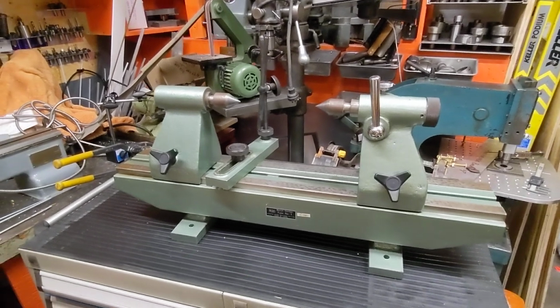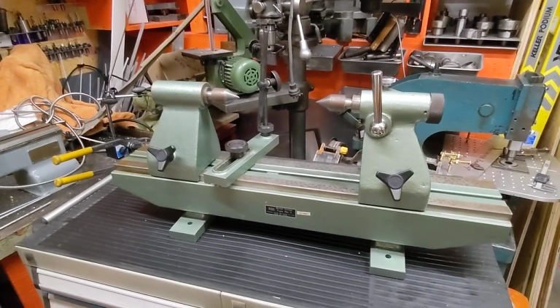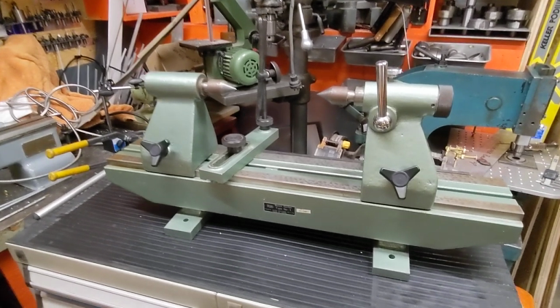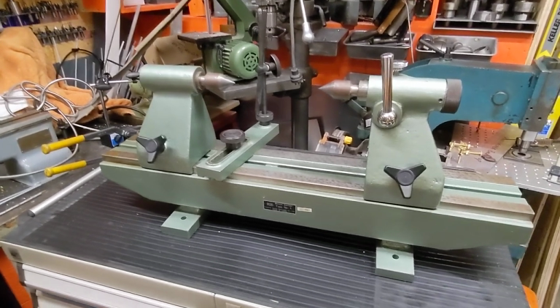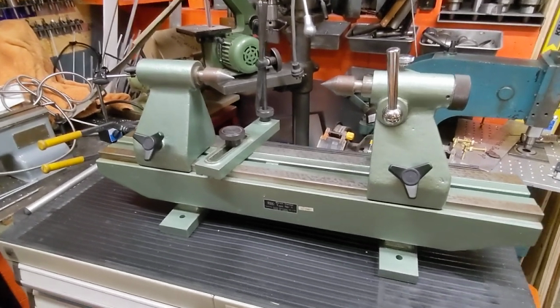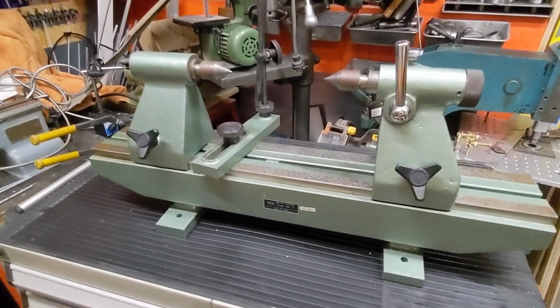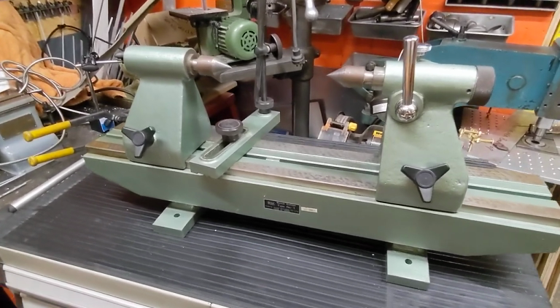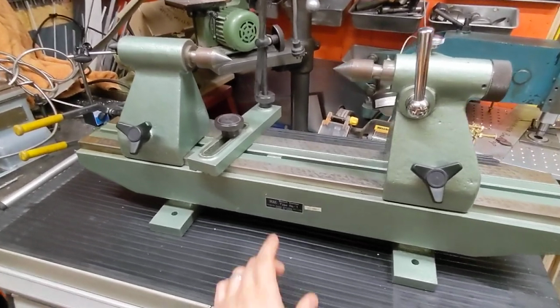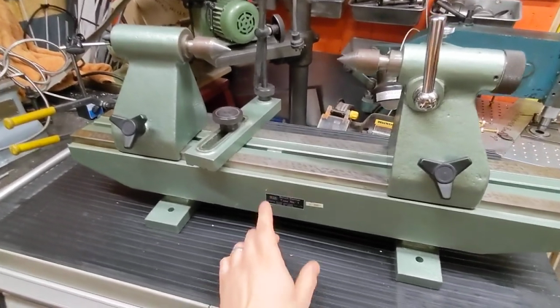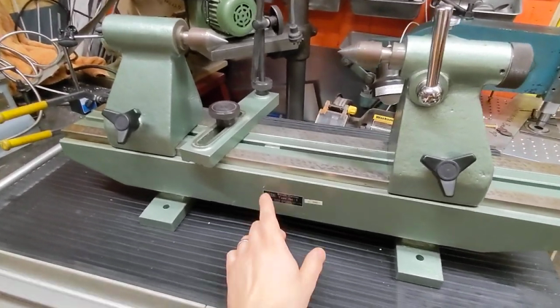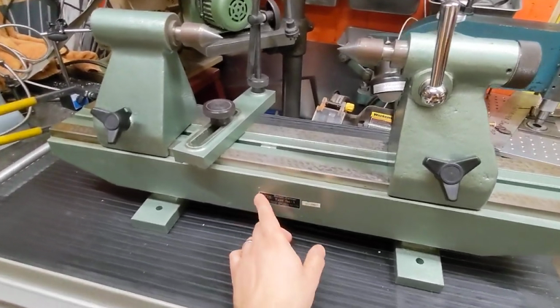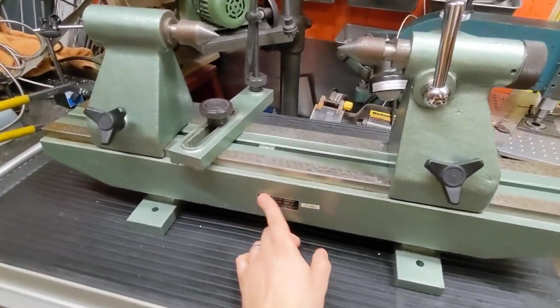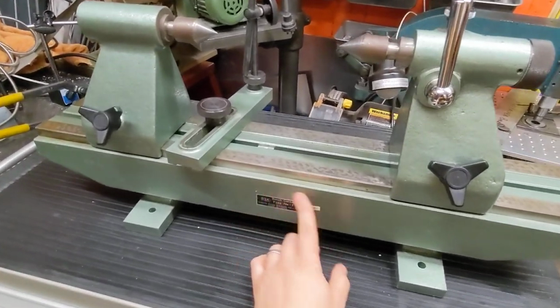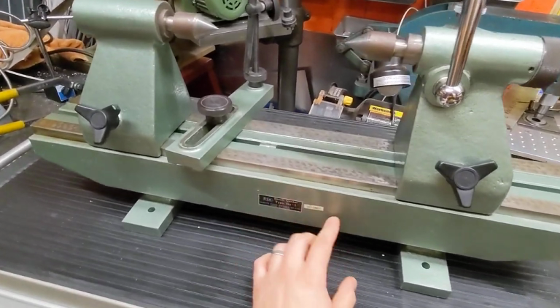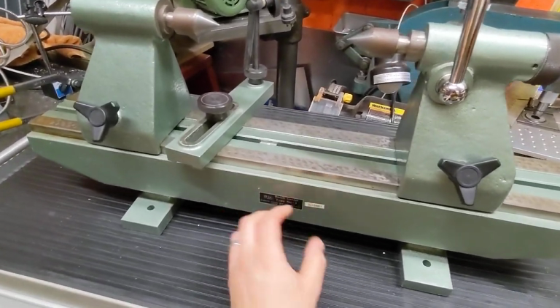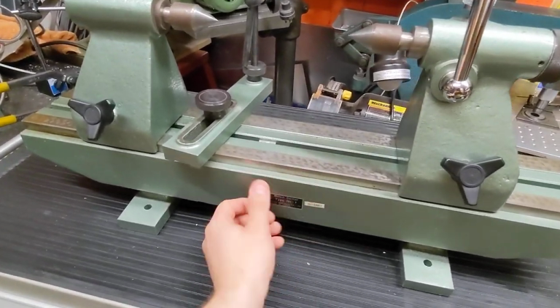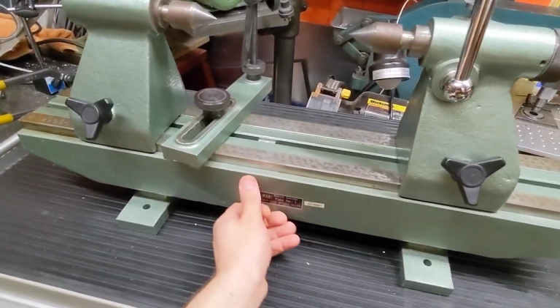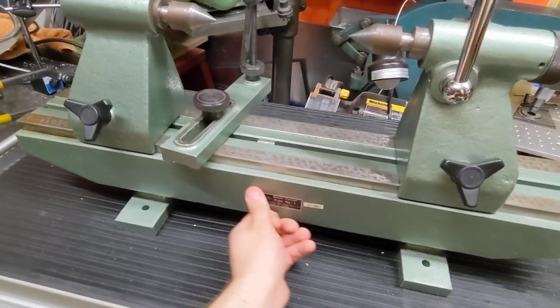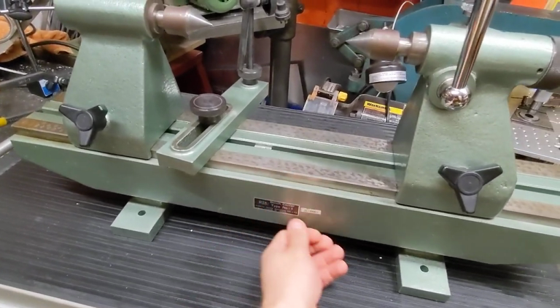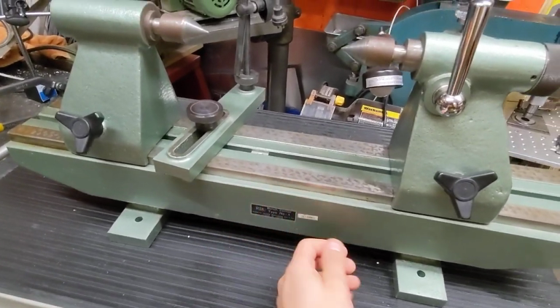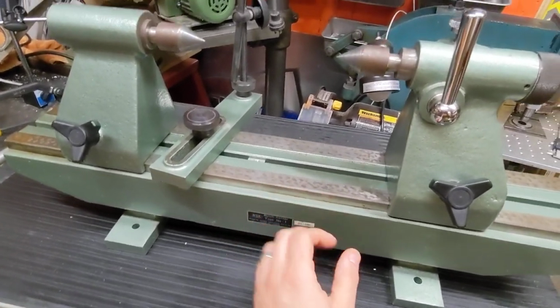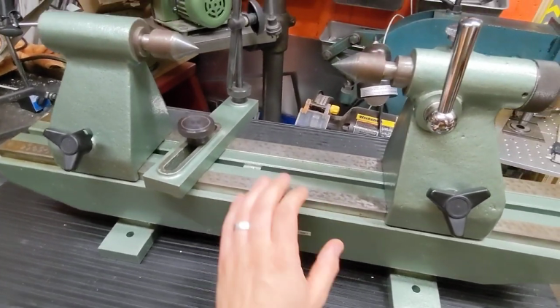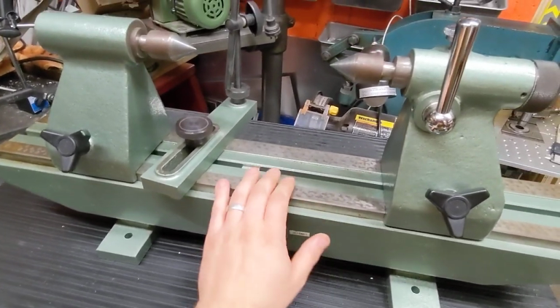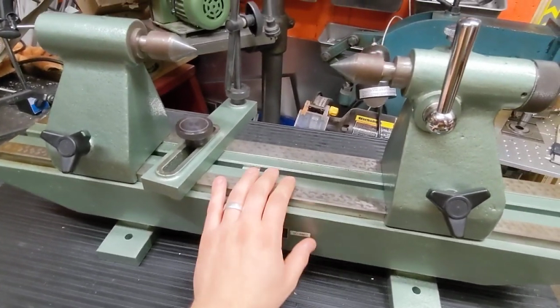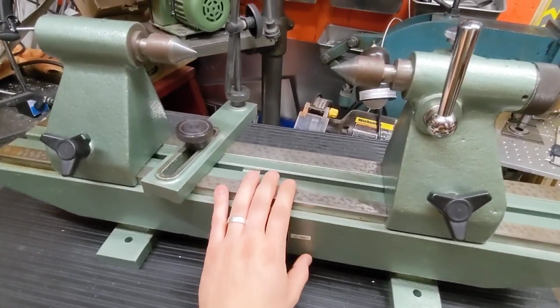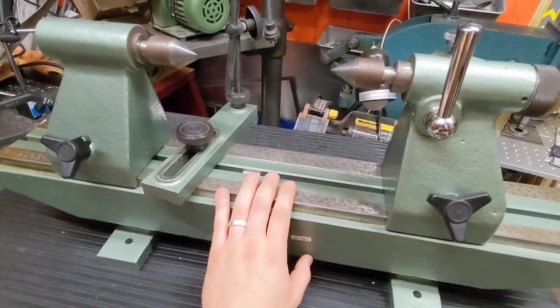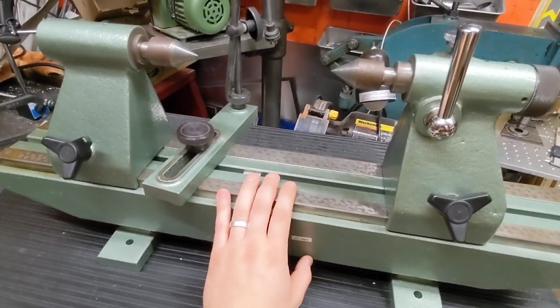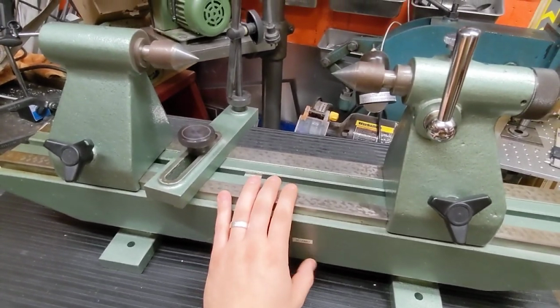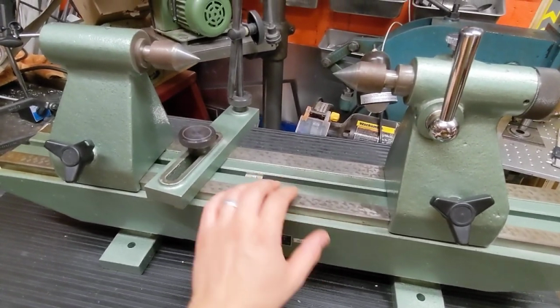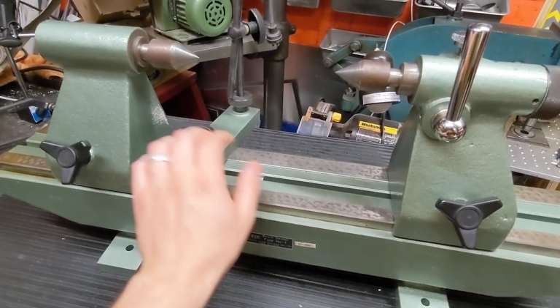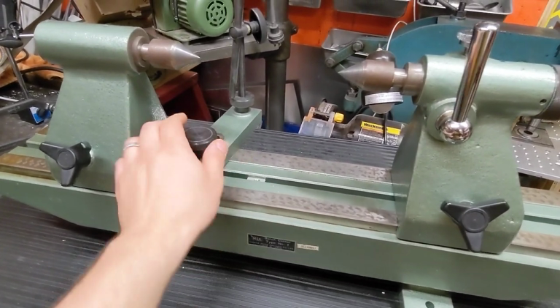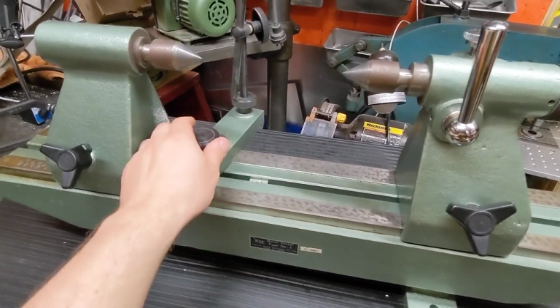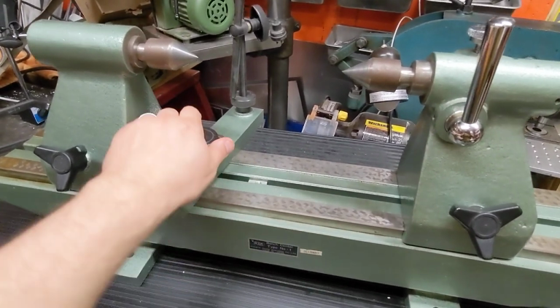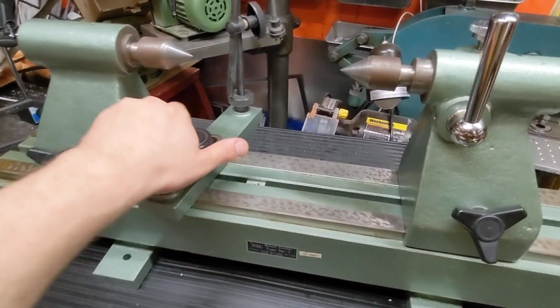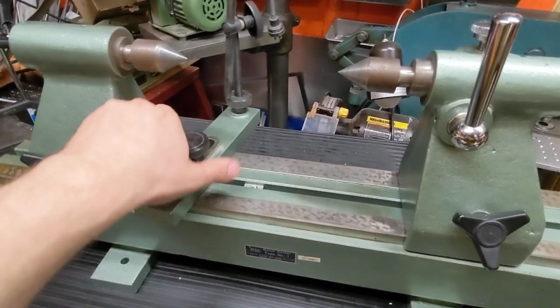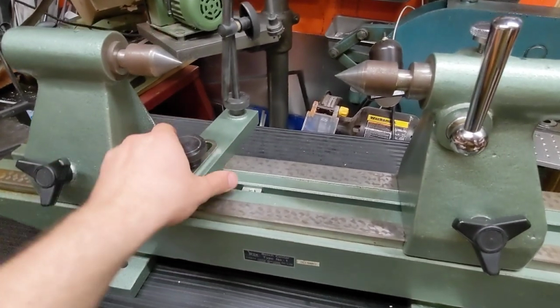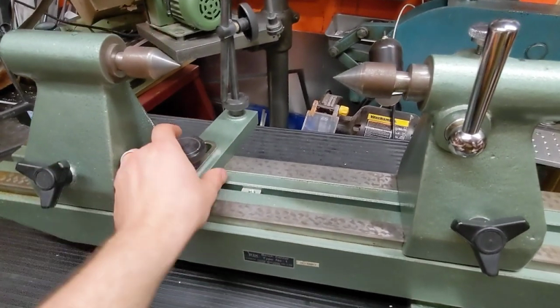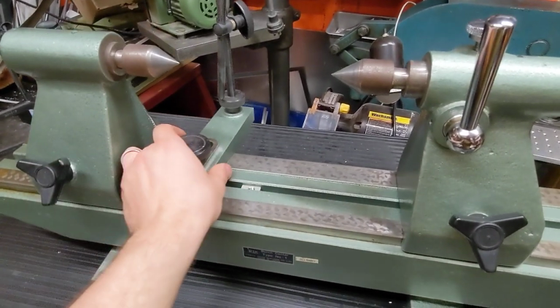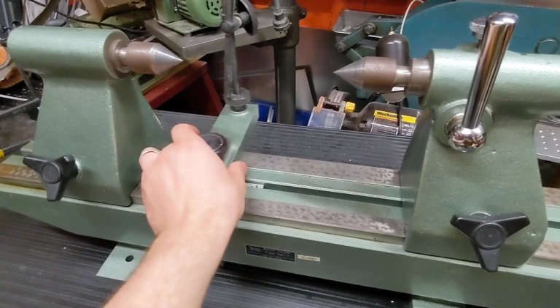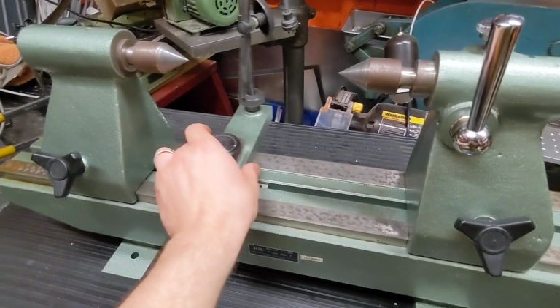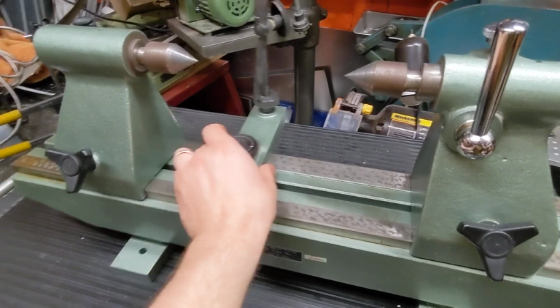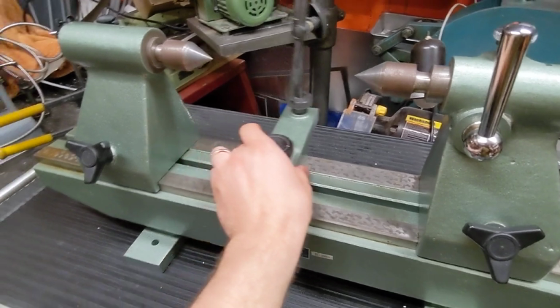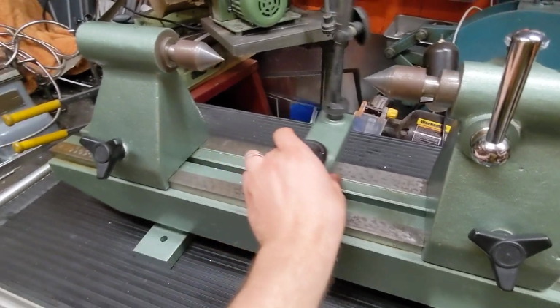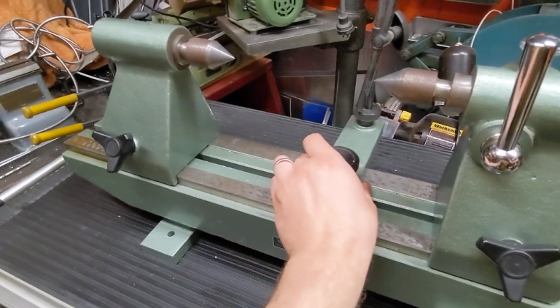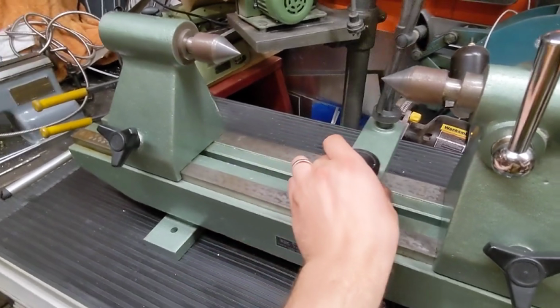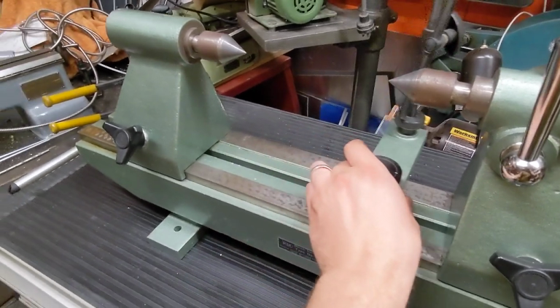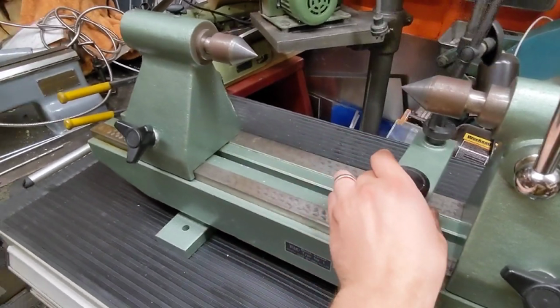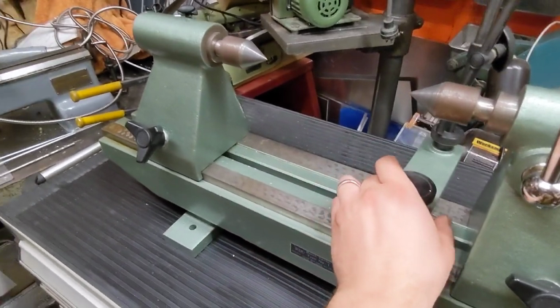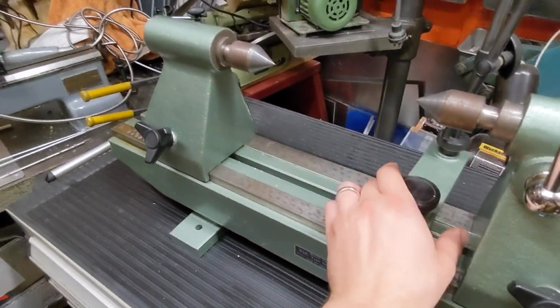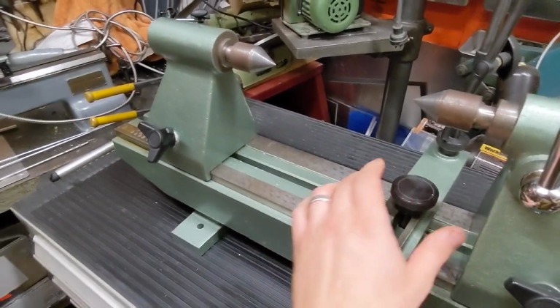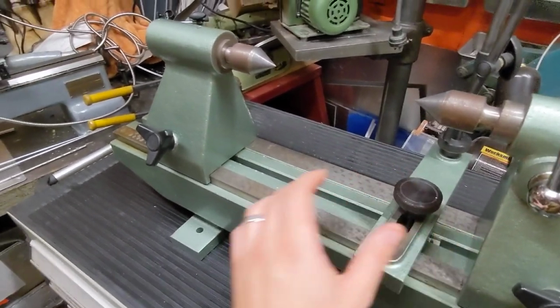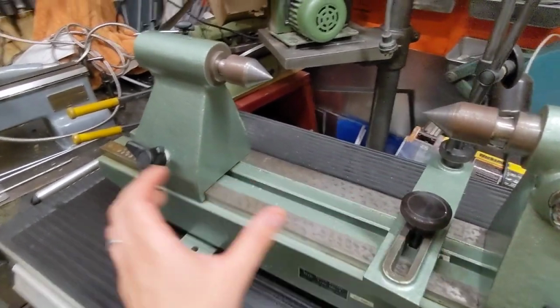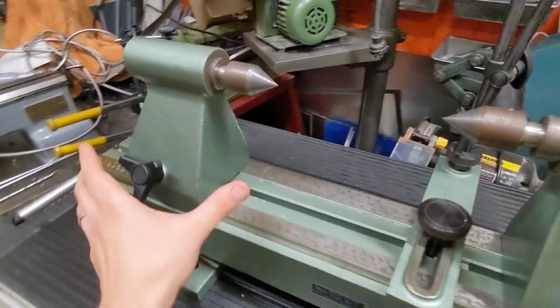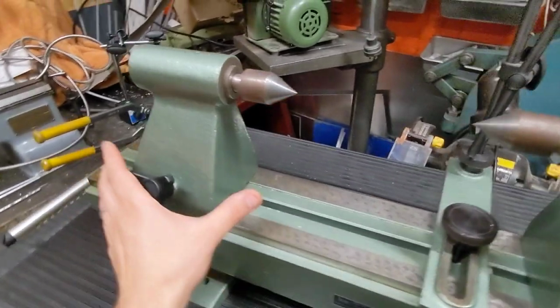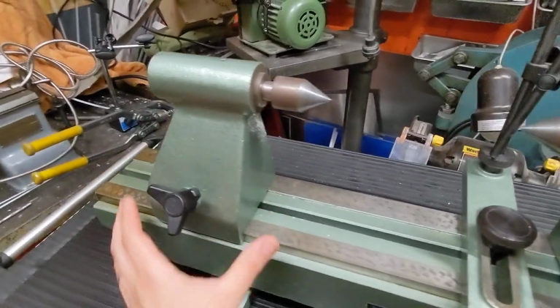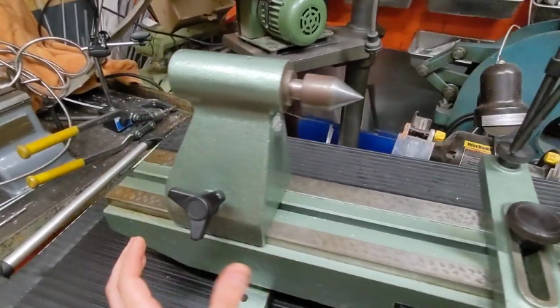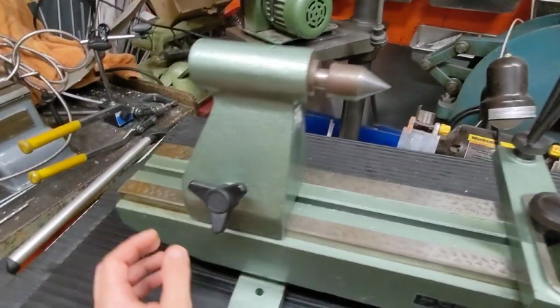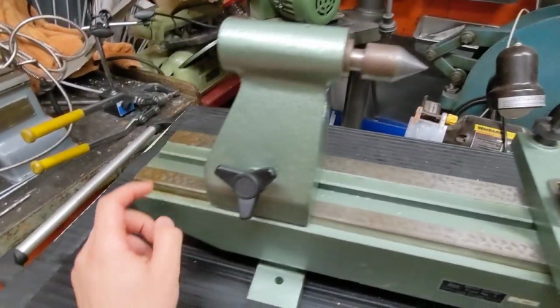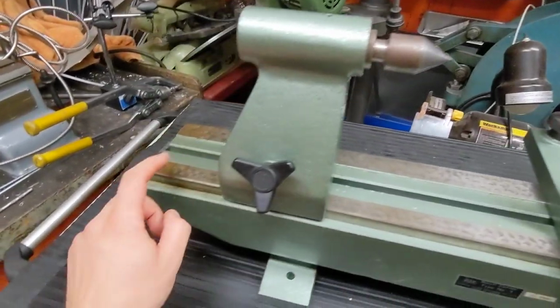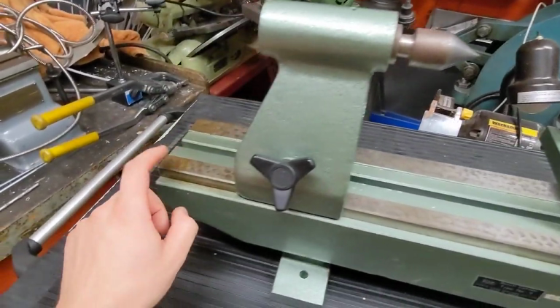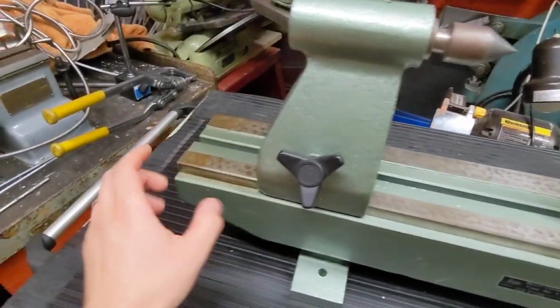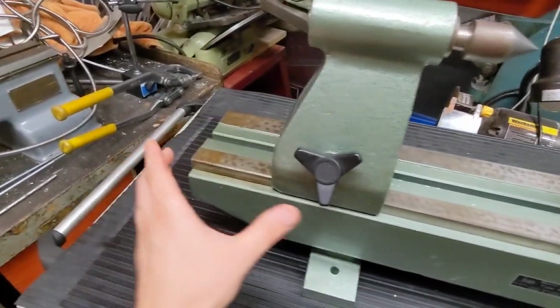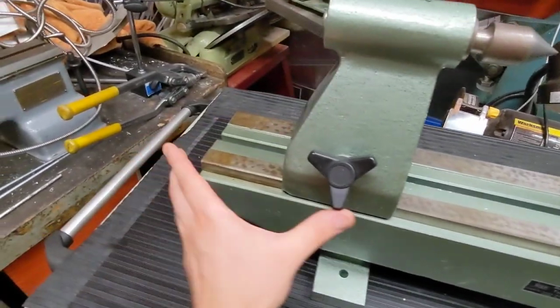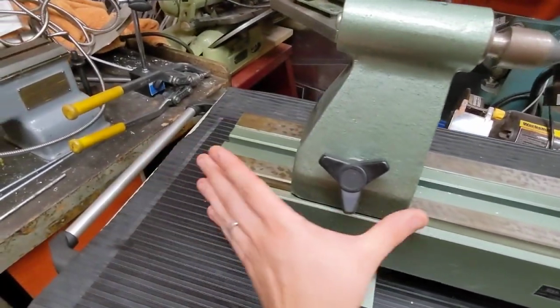I went to an auction. I bought this bench center only to sell it, but I thought I'd talk a little bit about why I got it here.